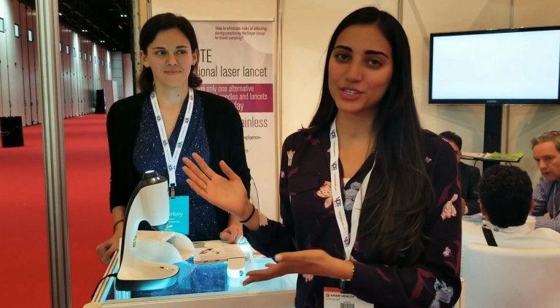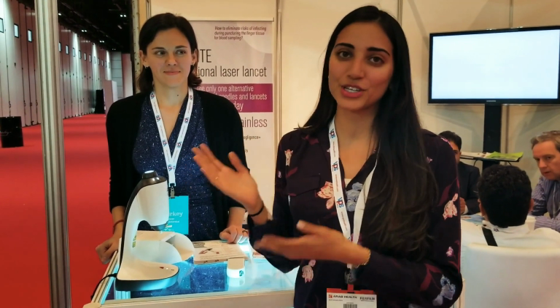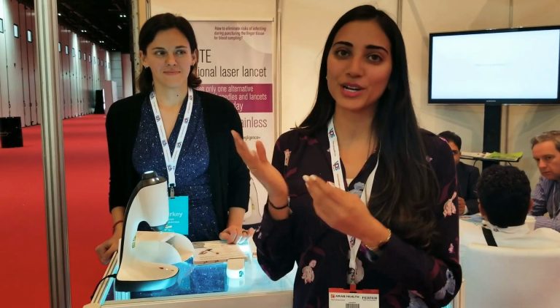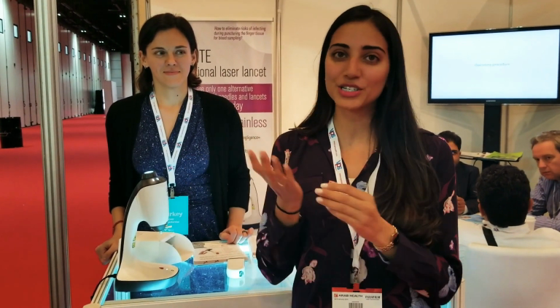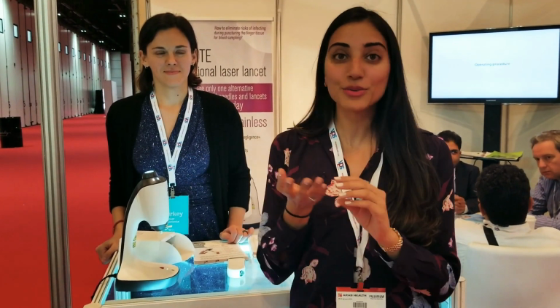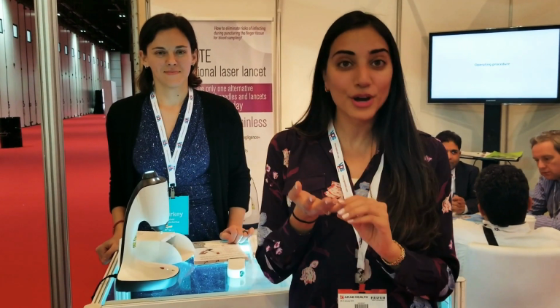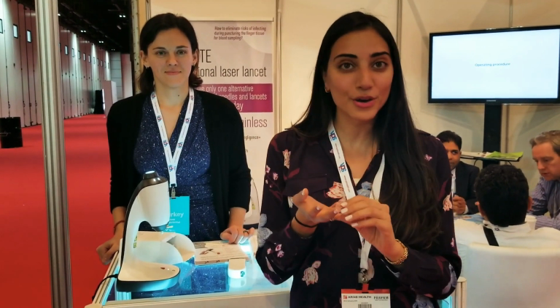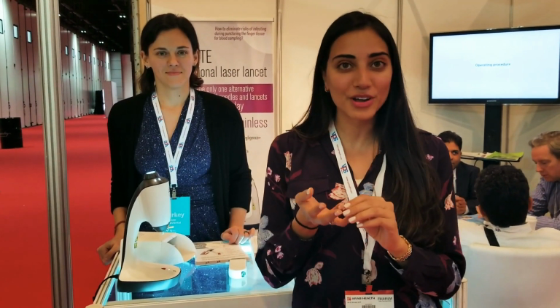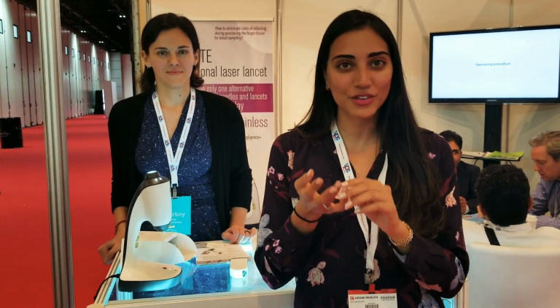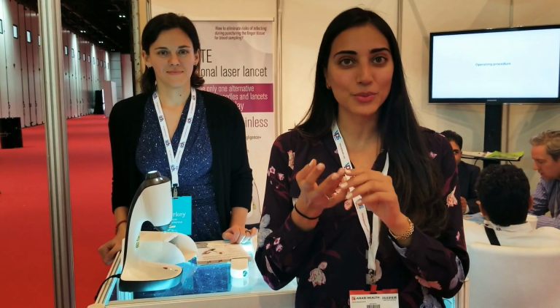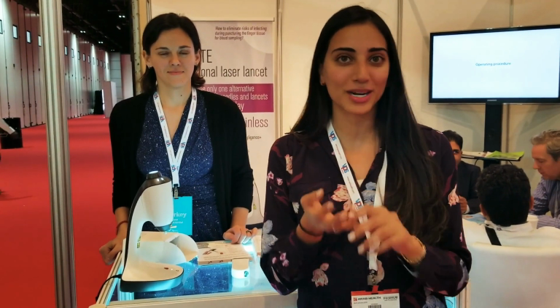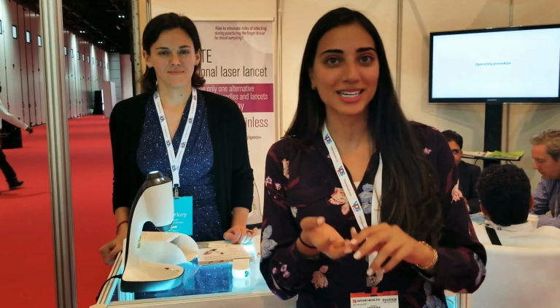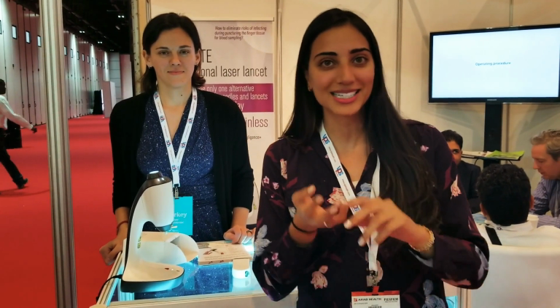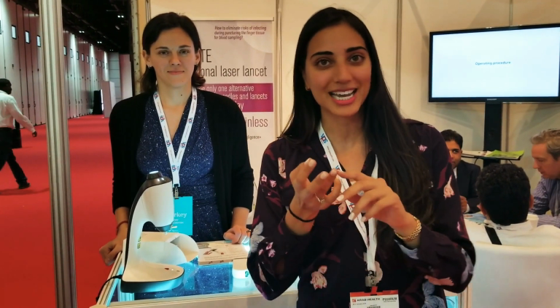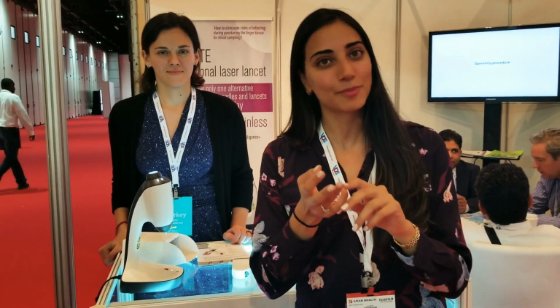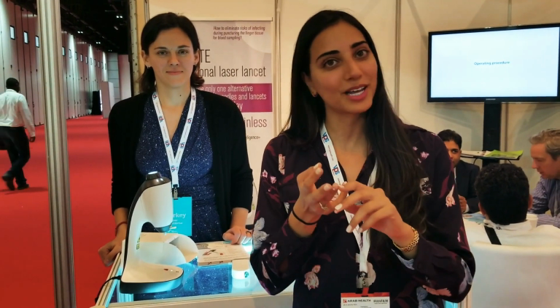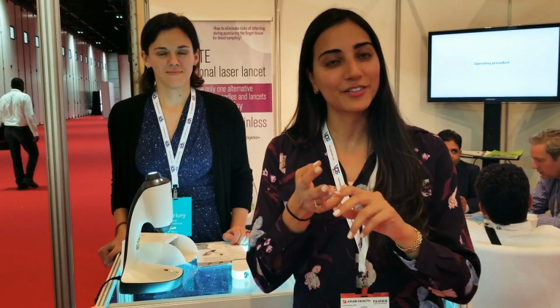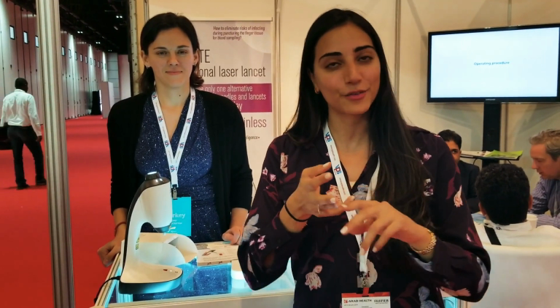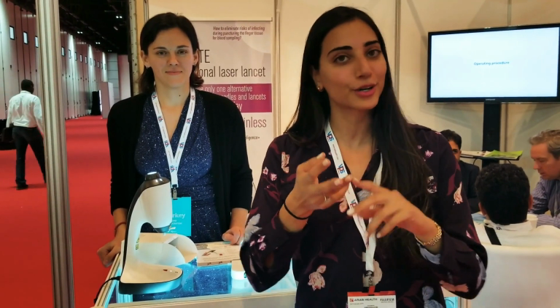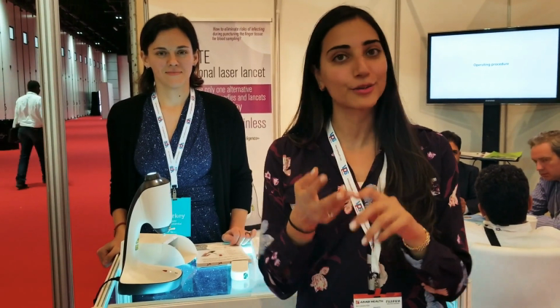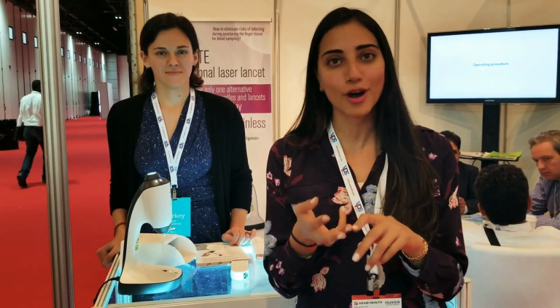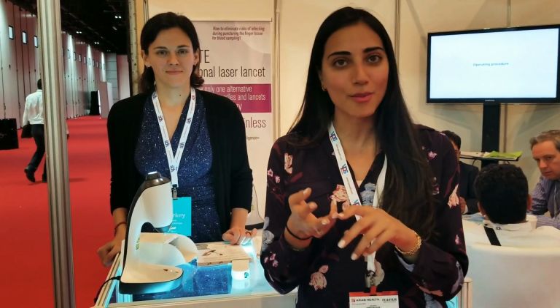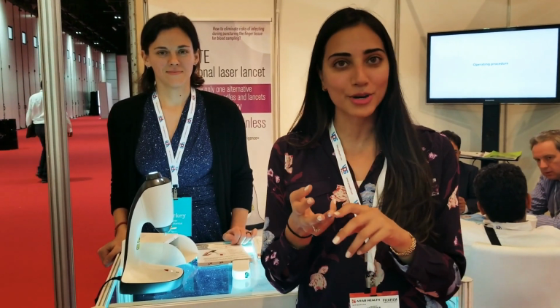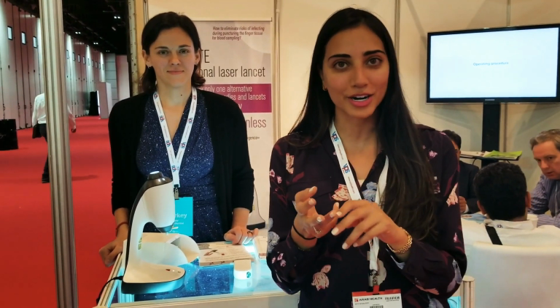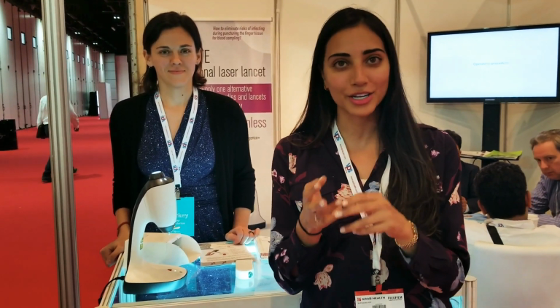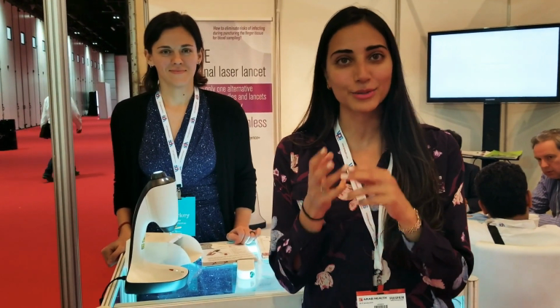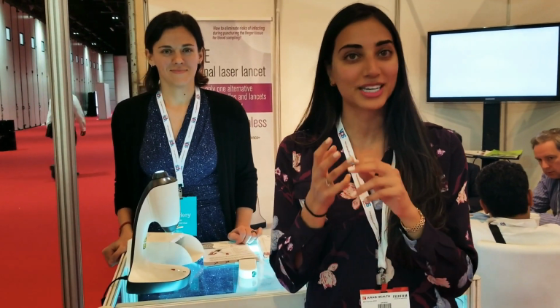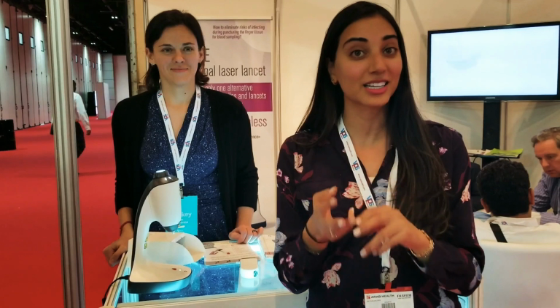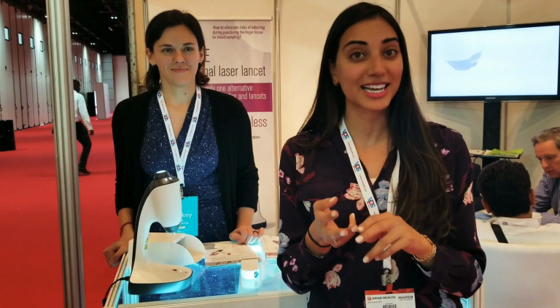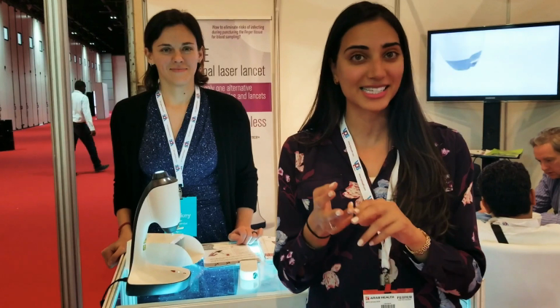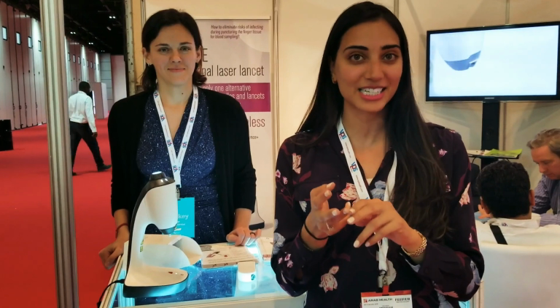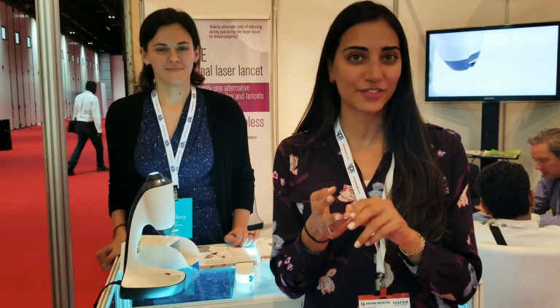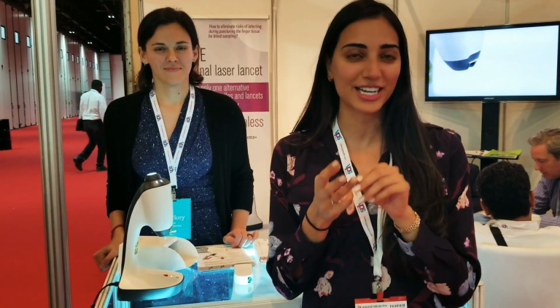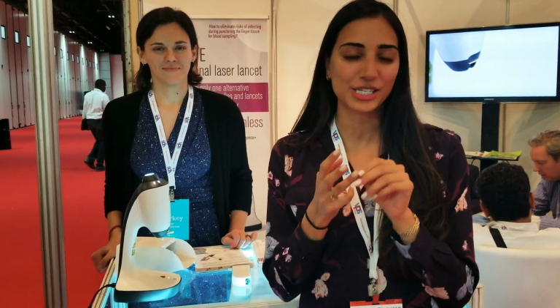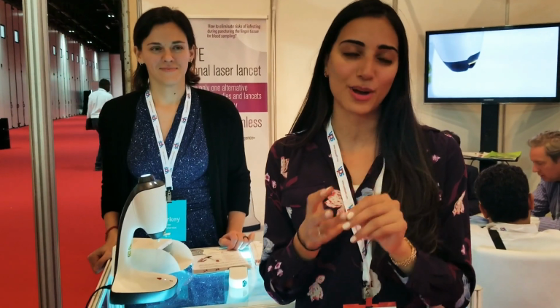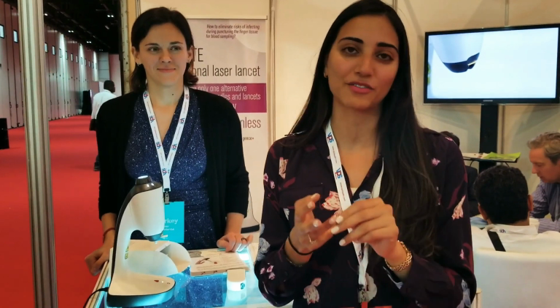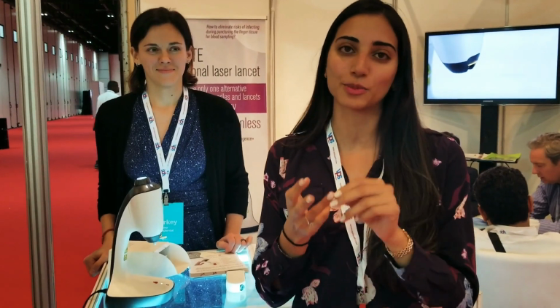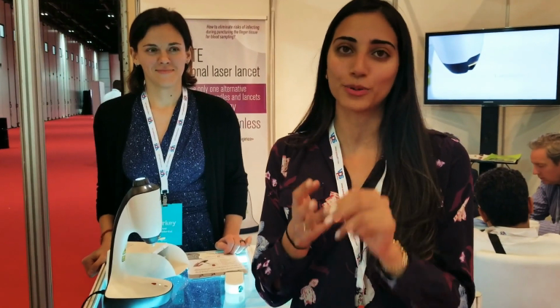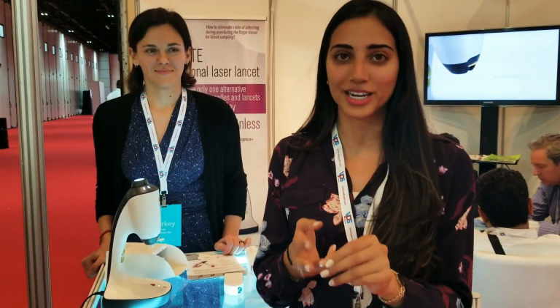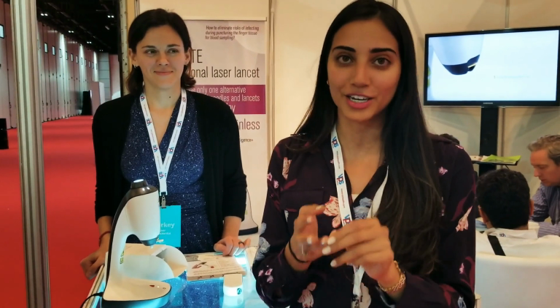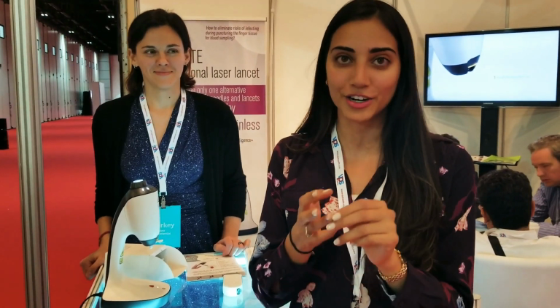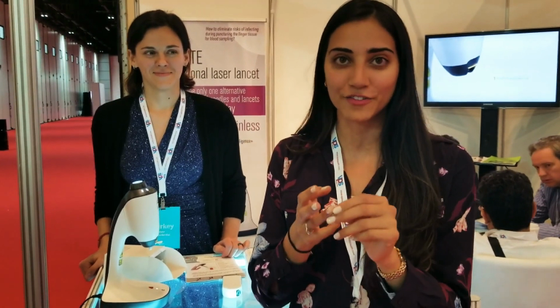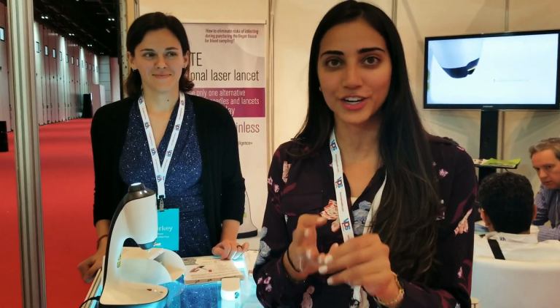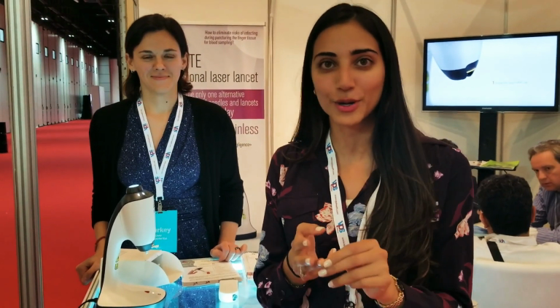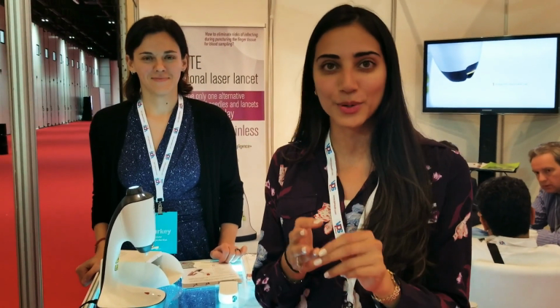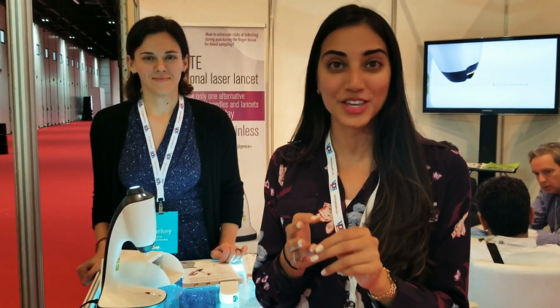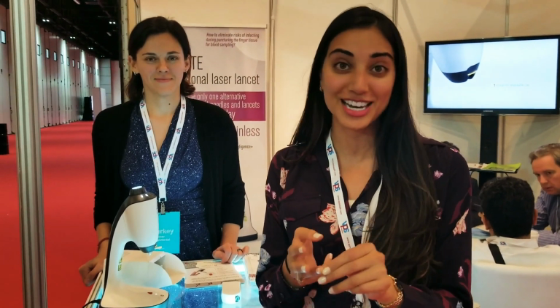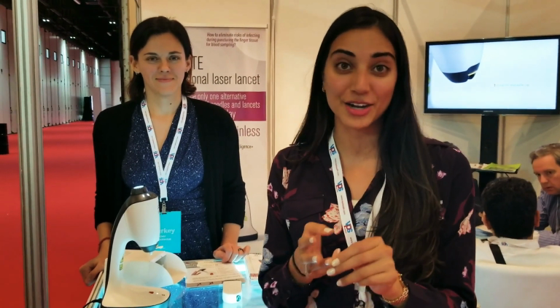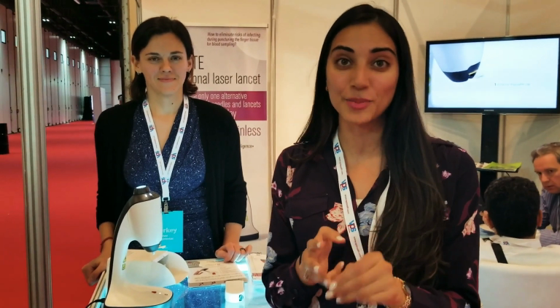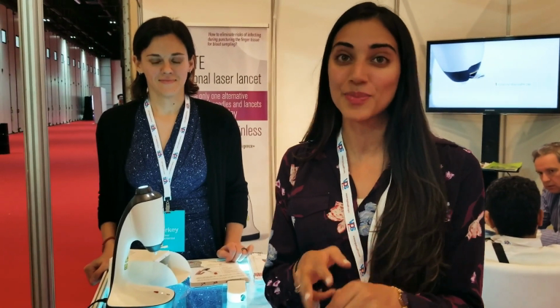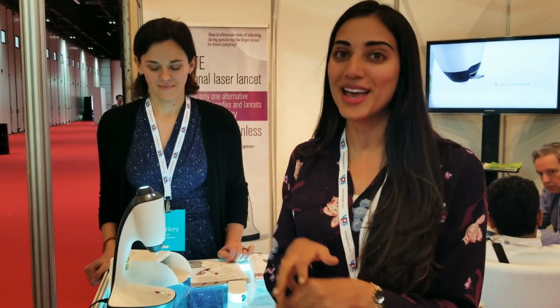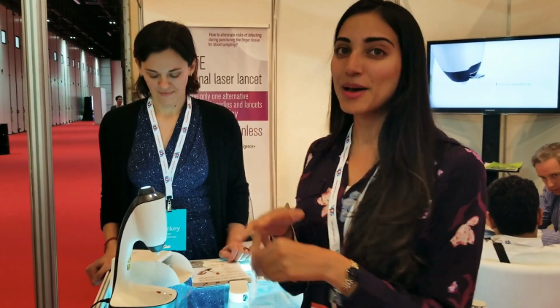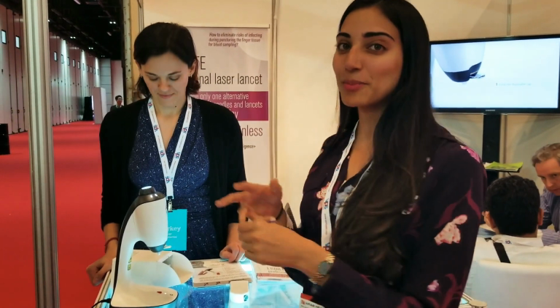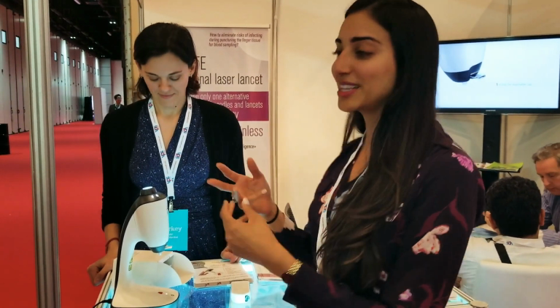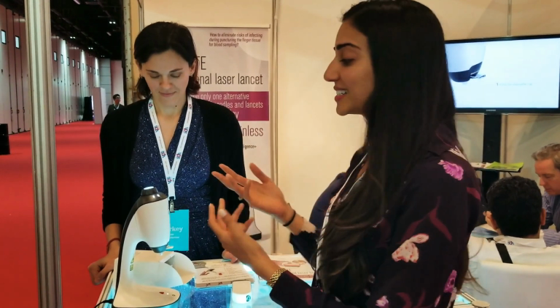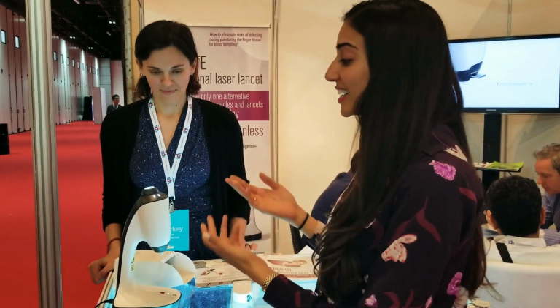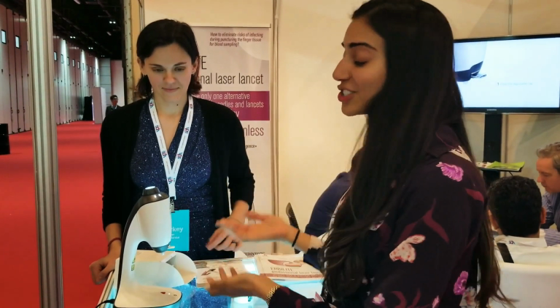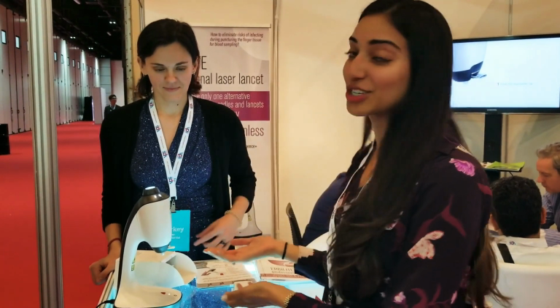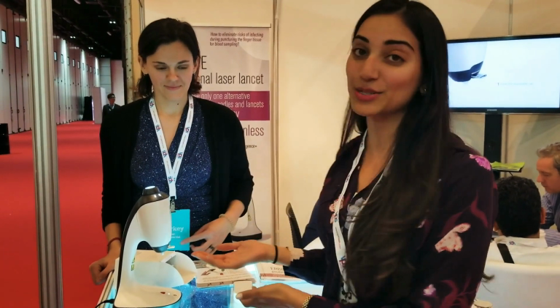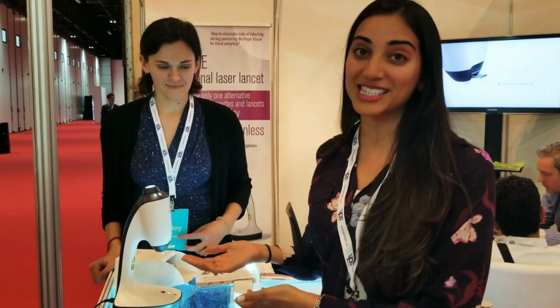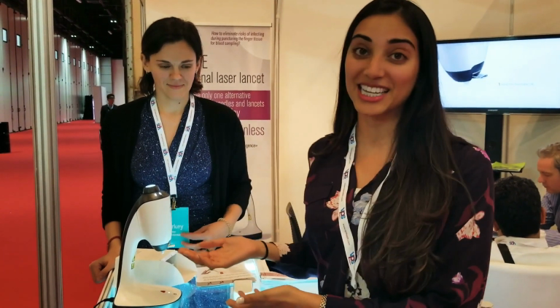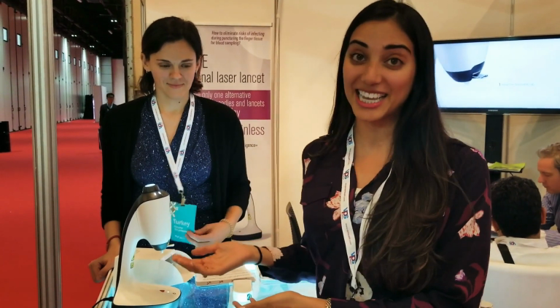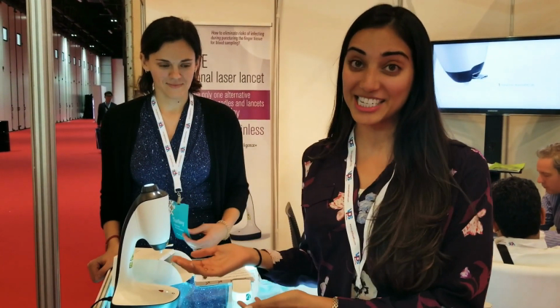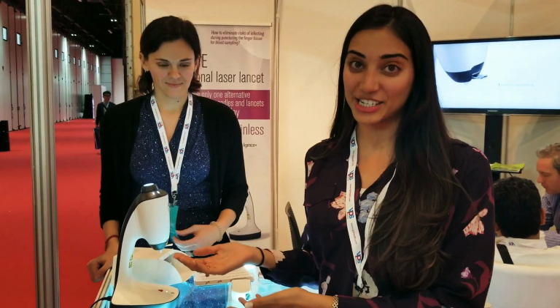So as you know, if you want to take blood for a glucometer using a lancing device, you have to prick your finger with a needle. But this actually uses a laser.